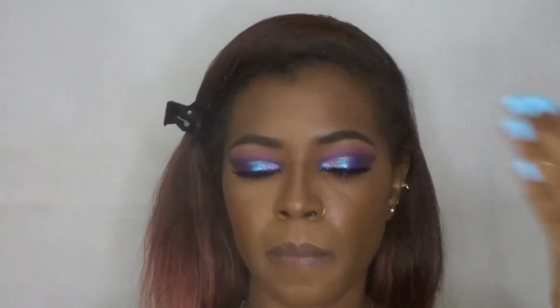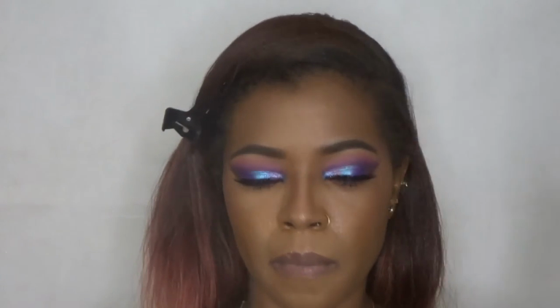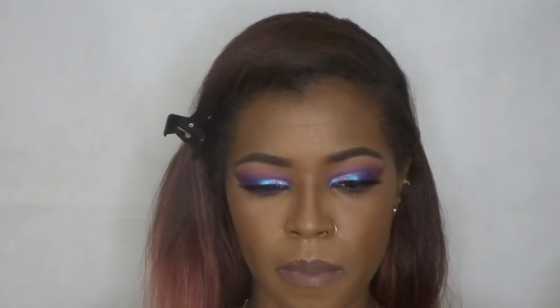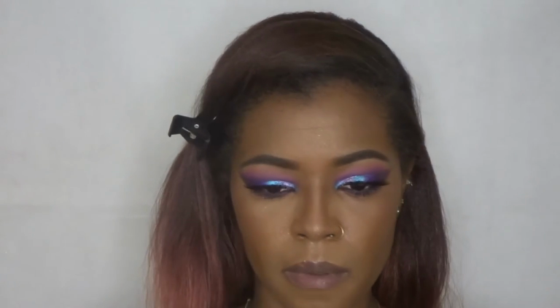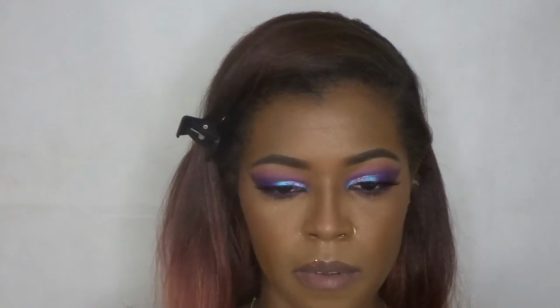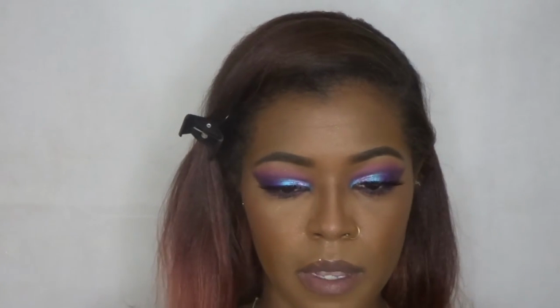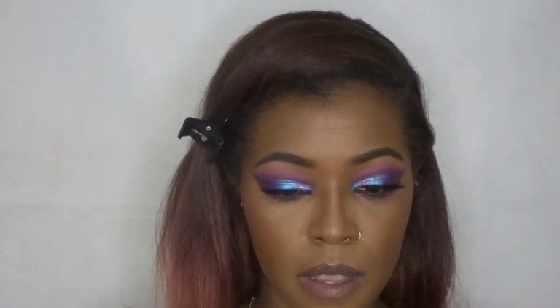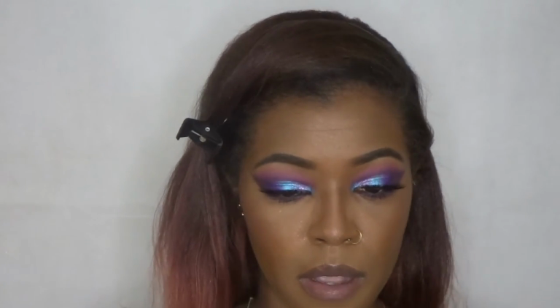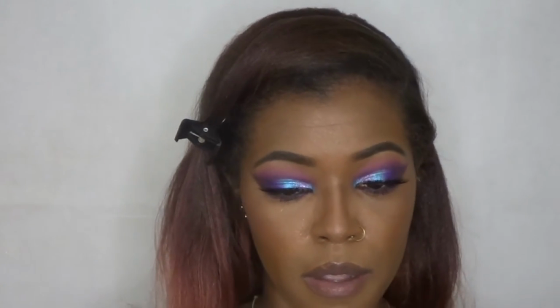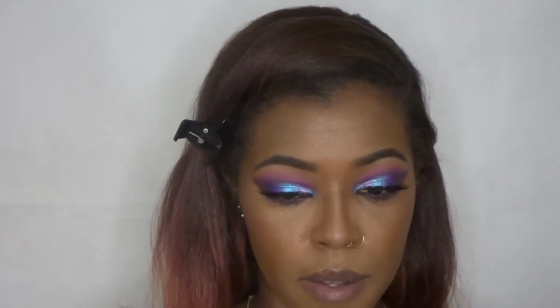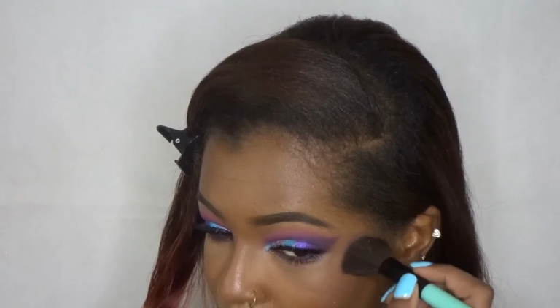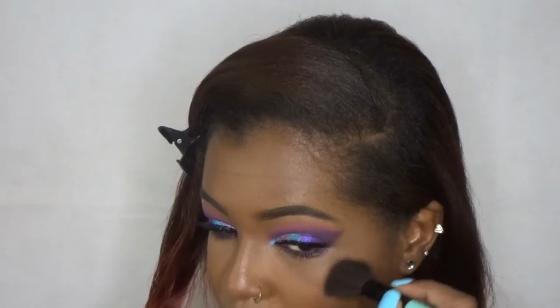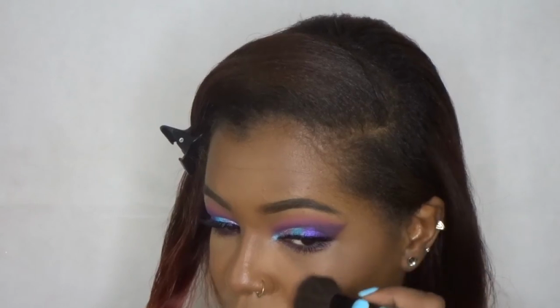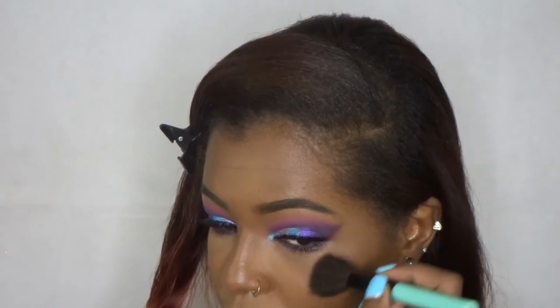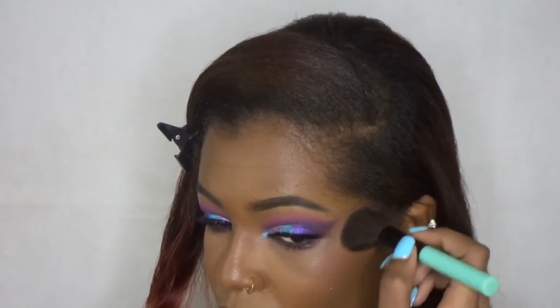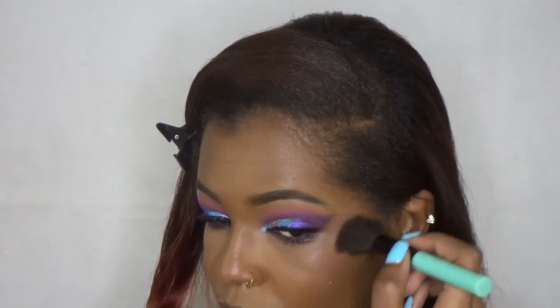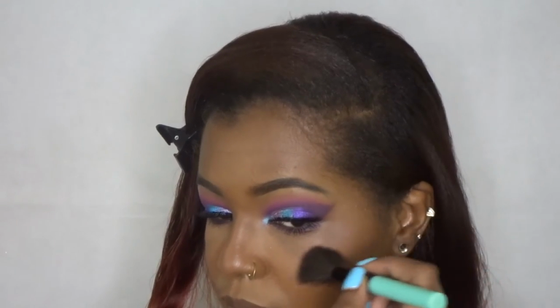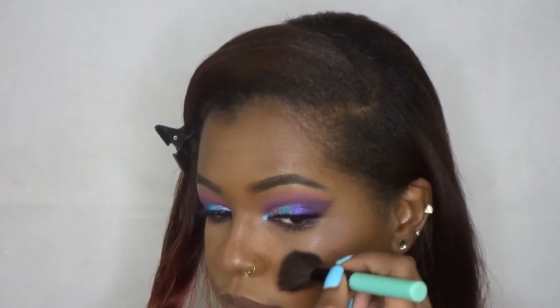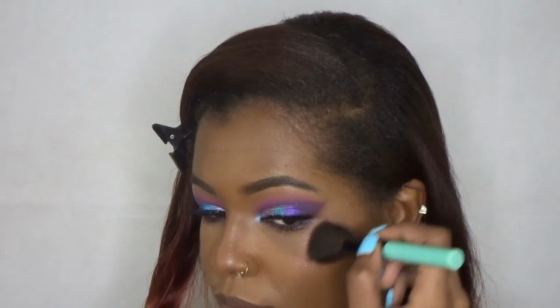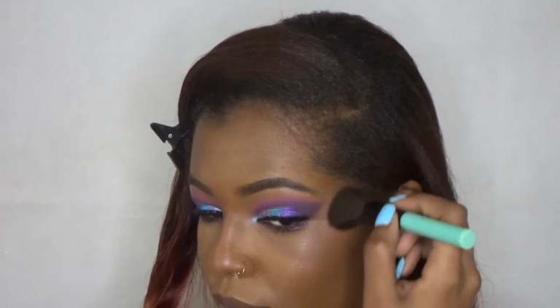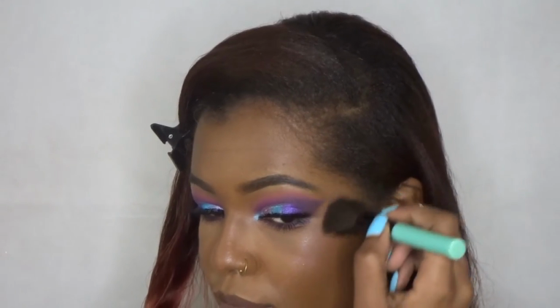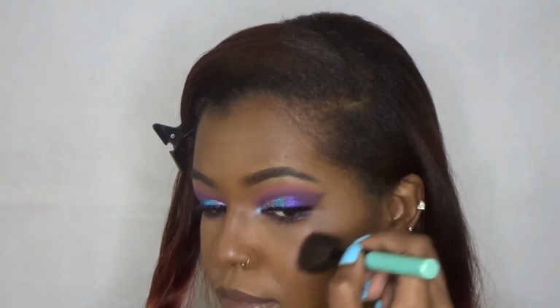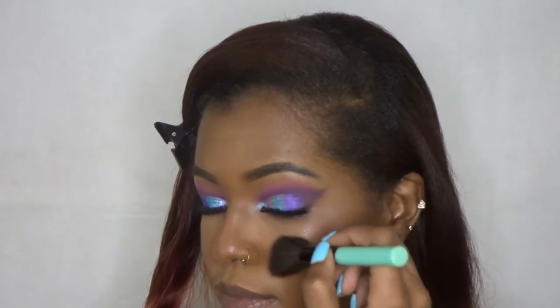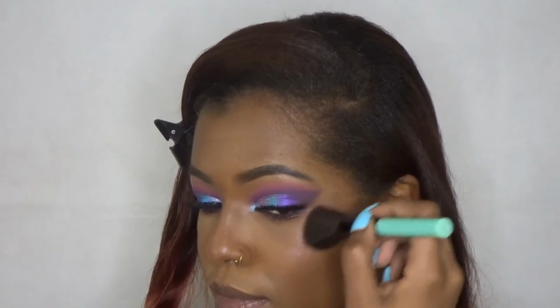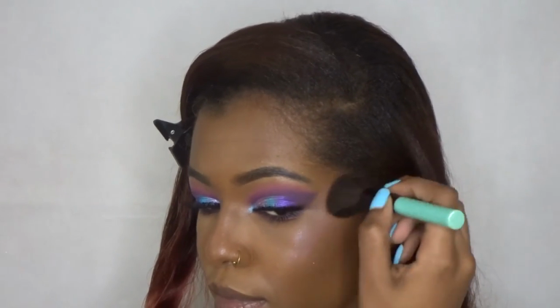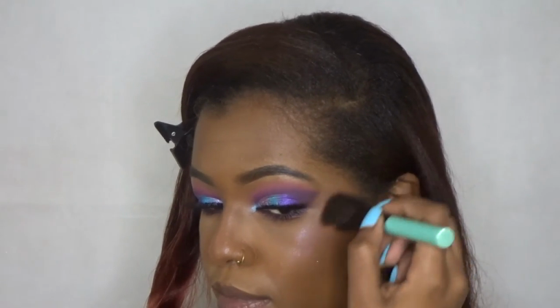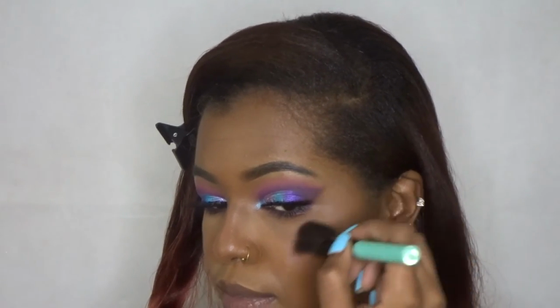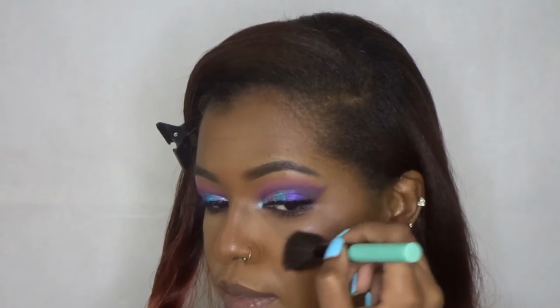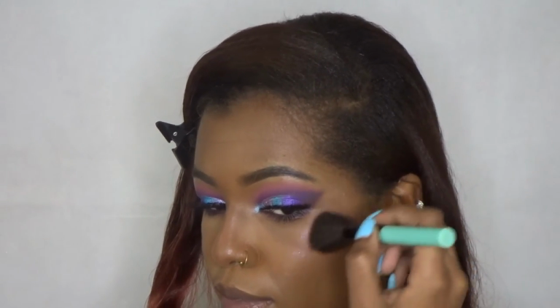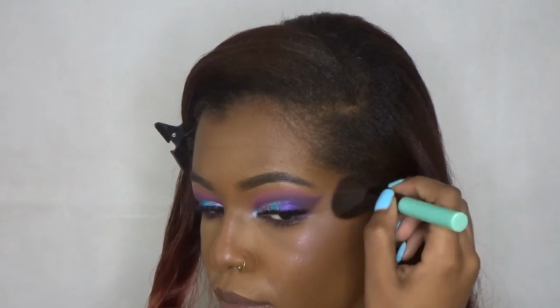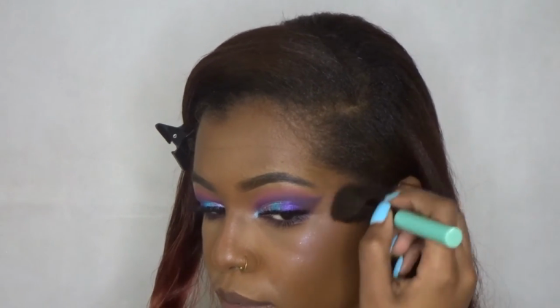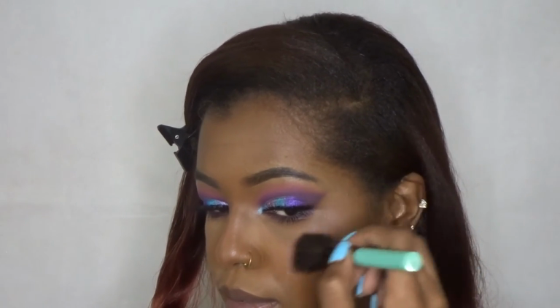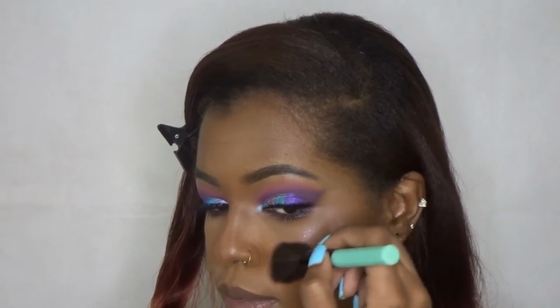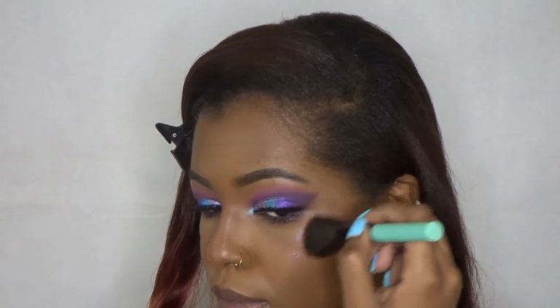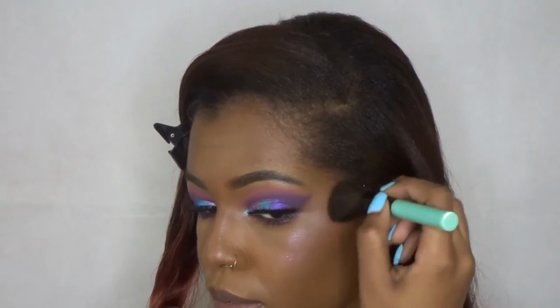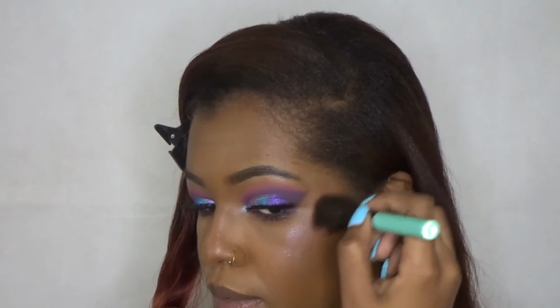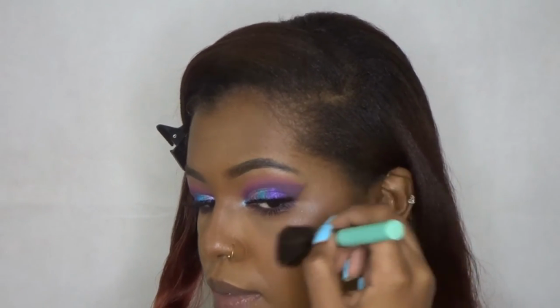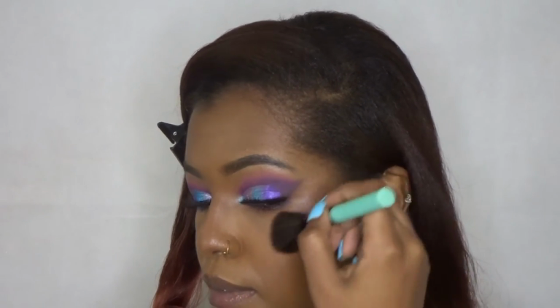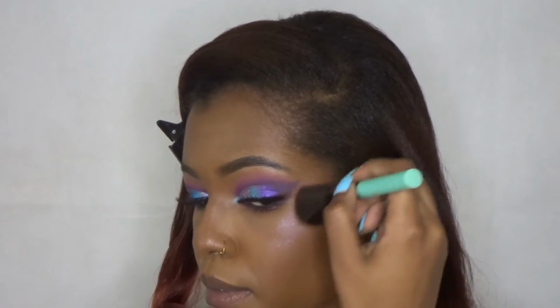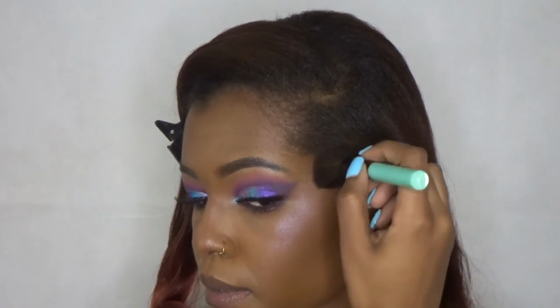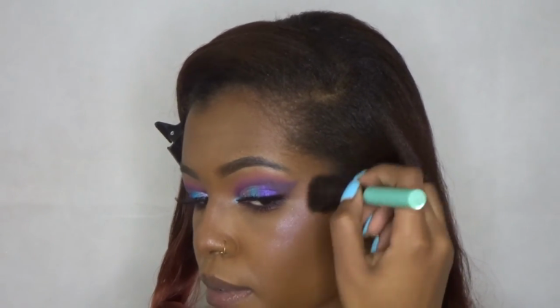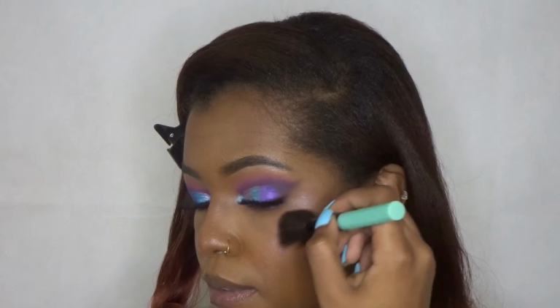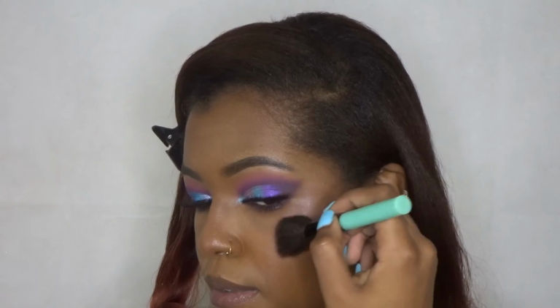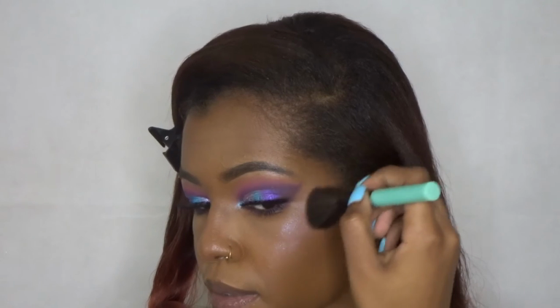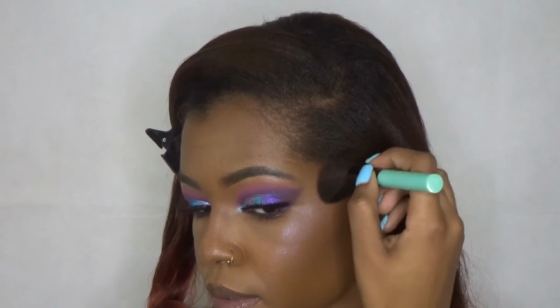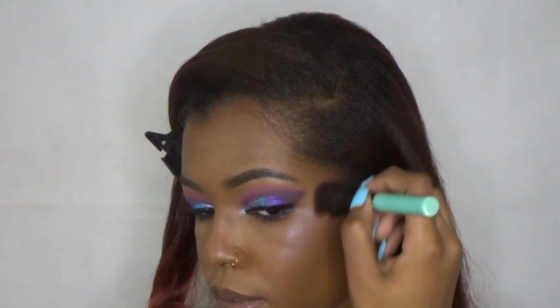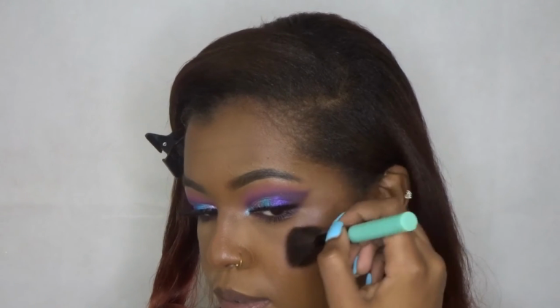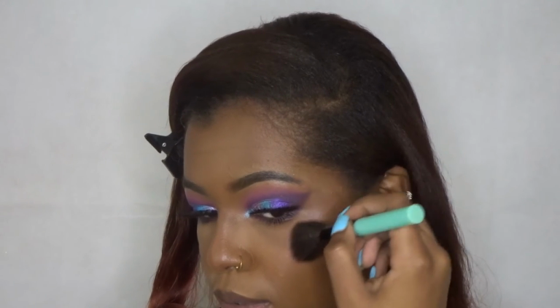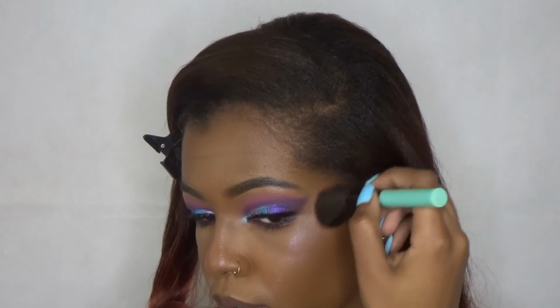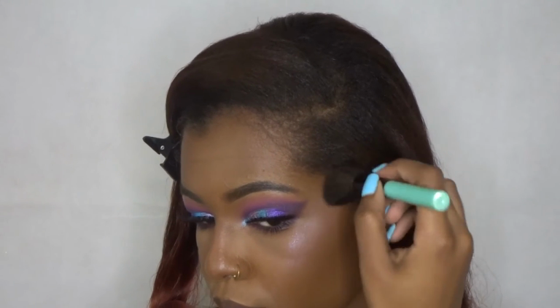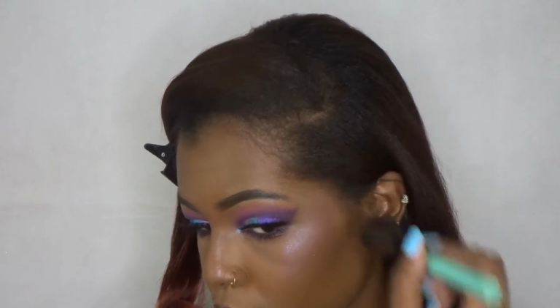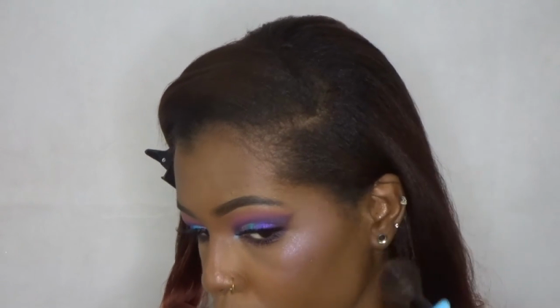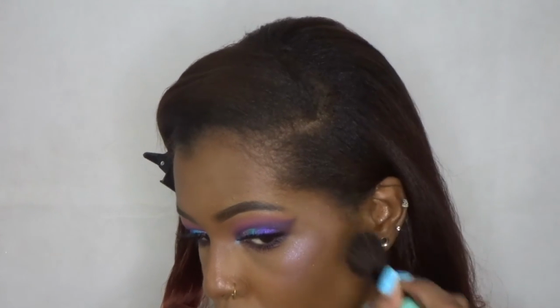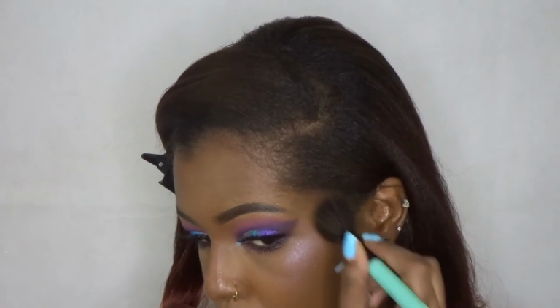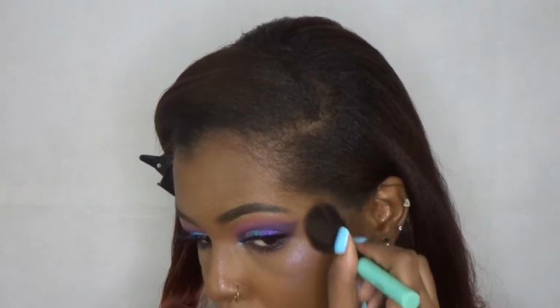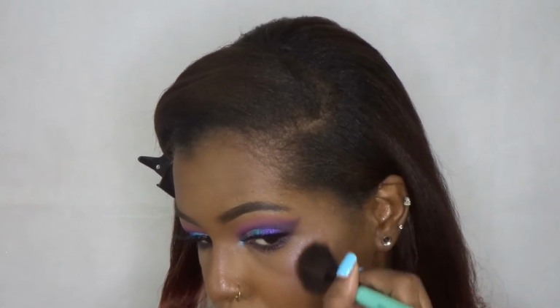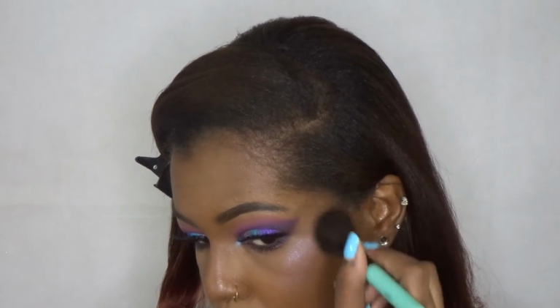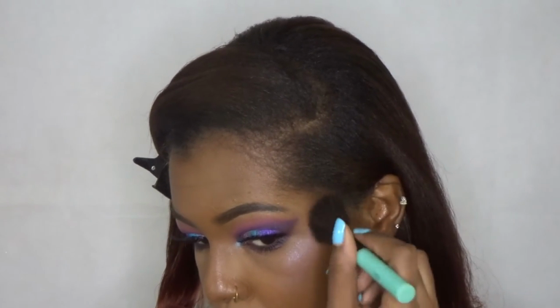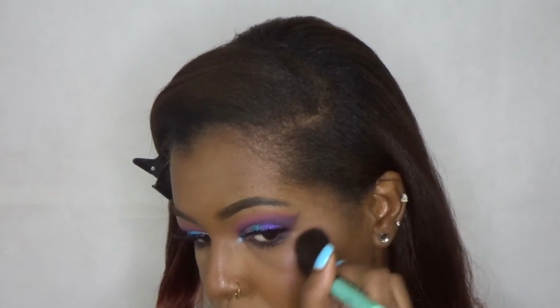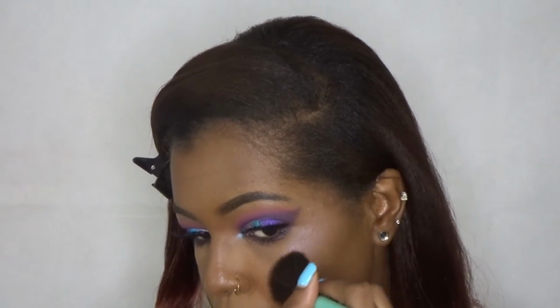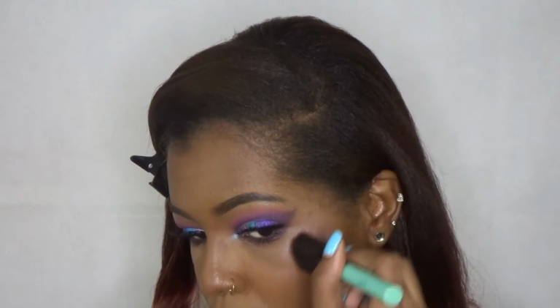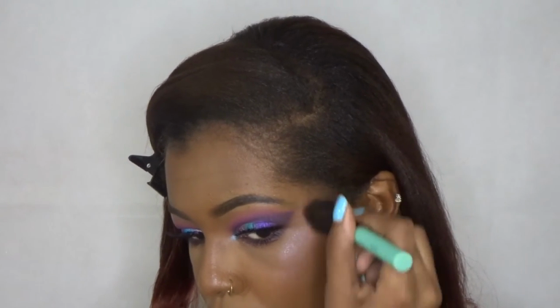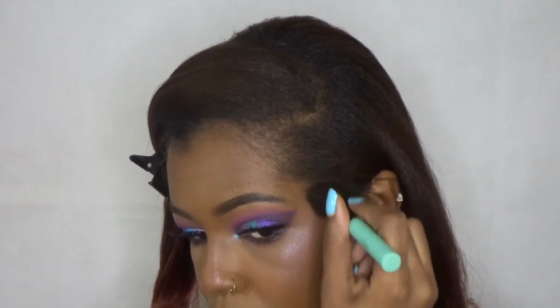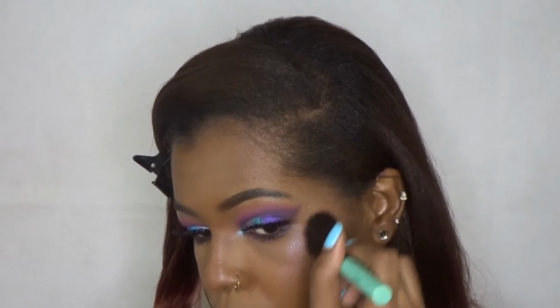To highlight my face I'm just going to use that same glitter that I used on my eyes and it just gives me a nice galaxy look. I really love this shade.